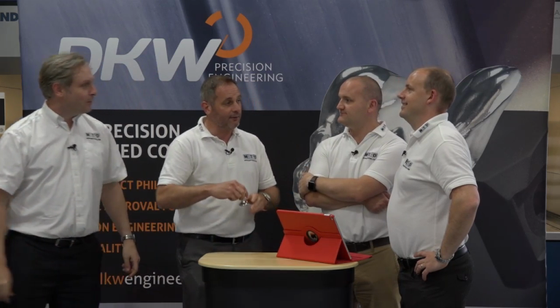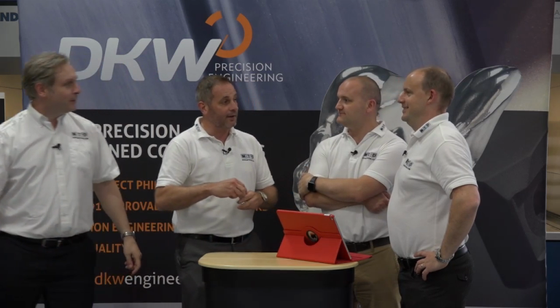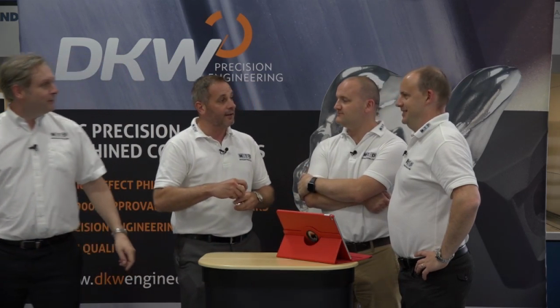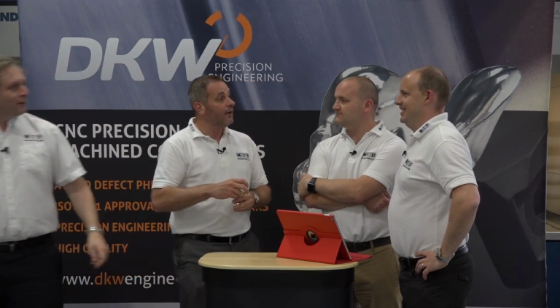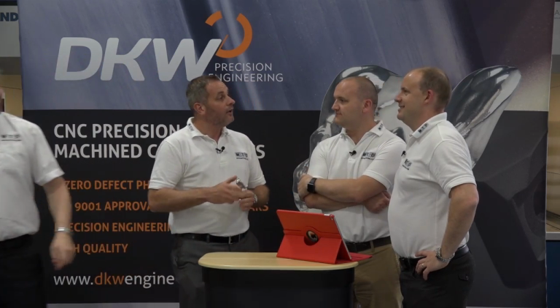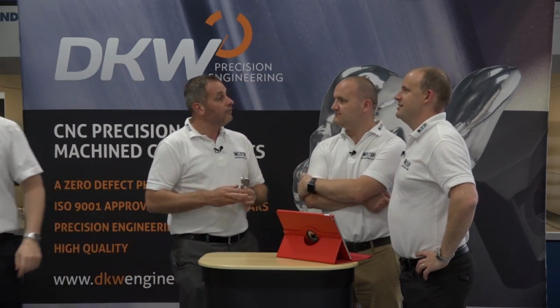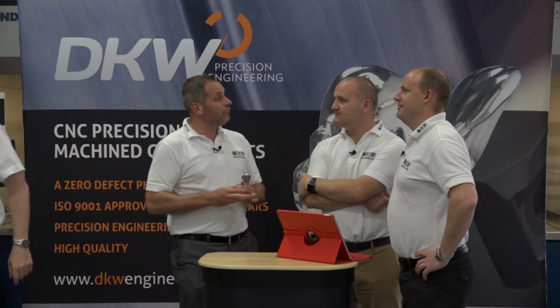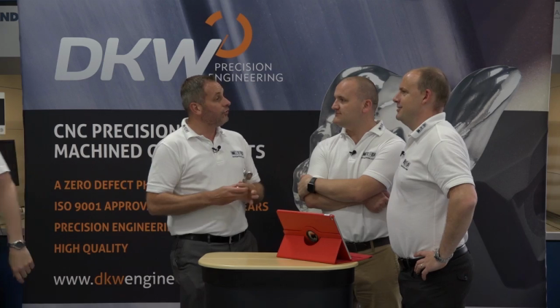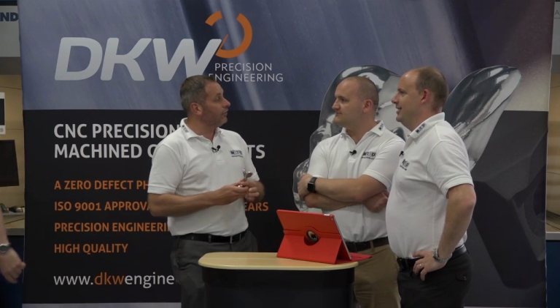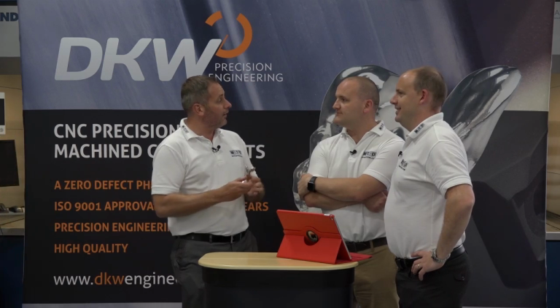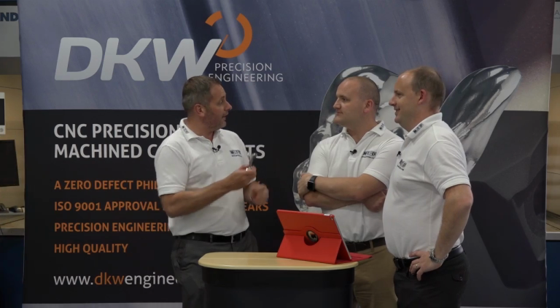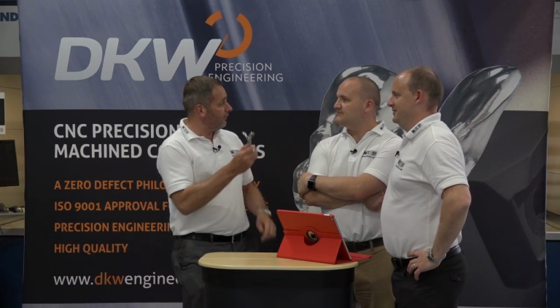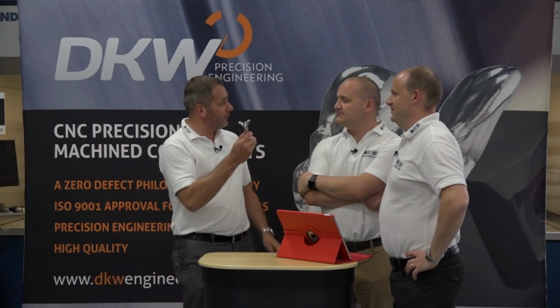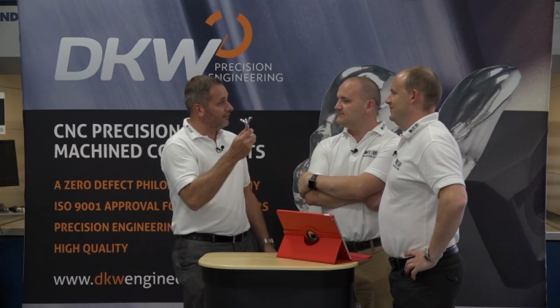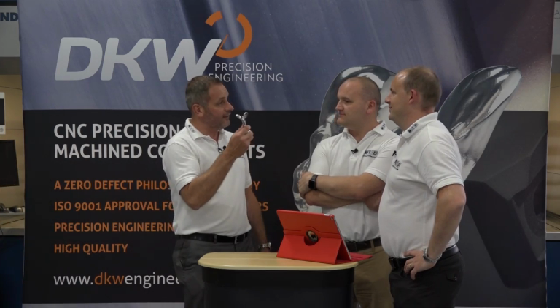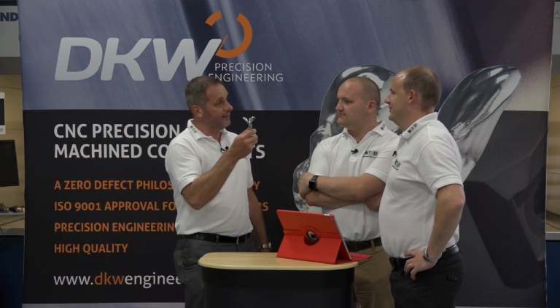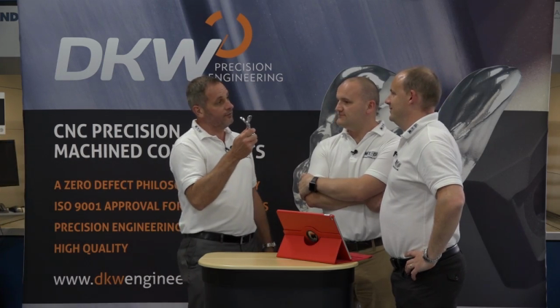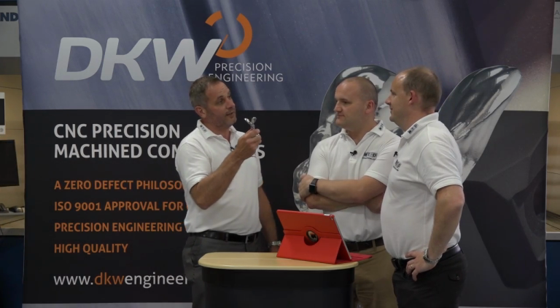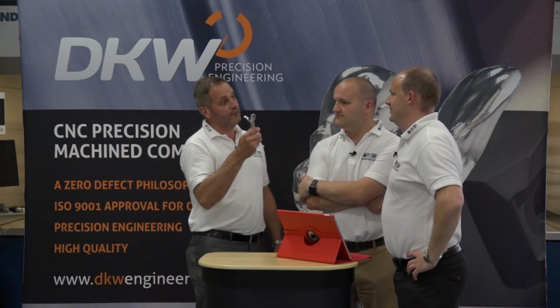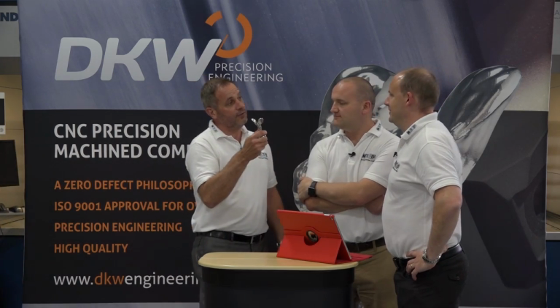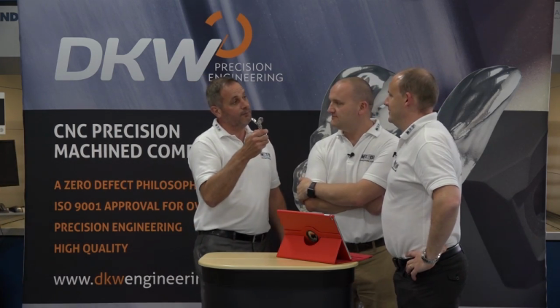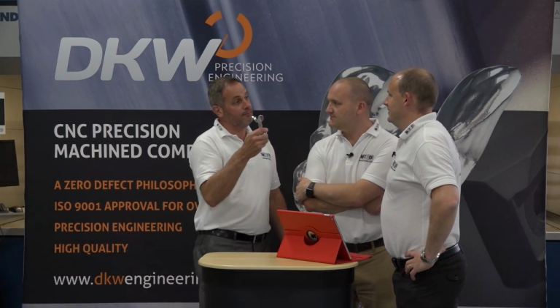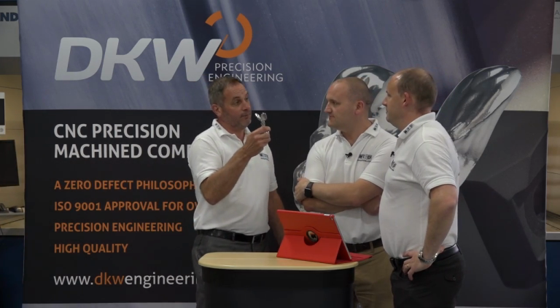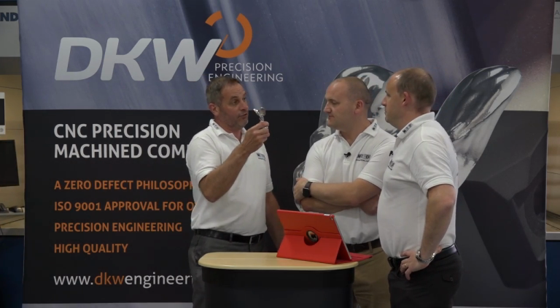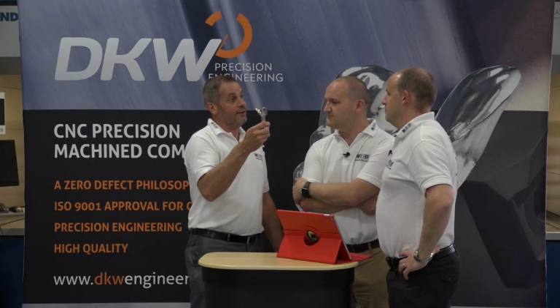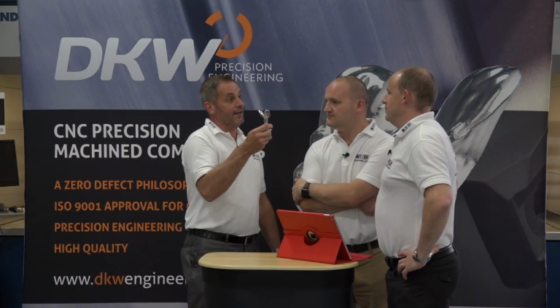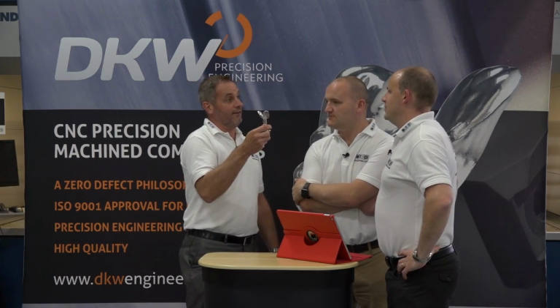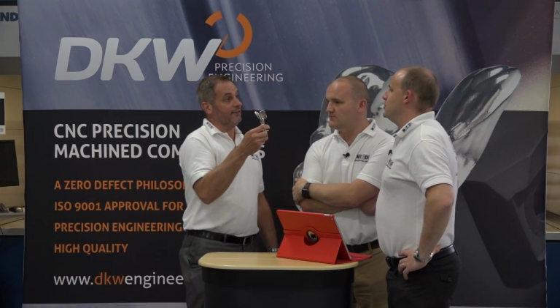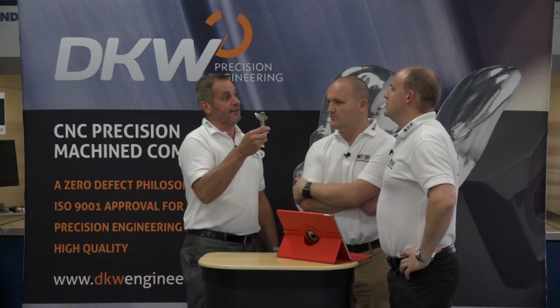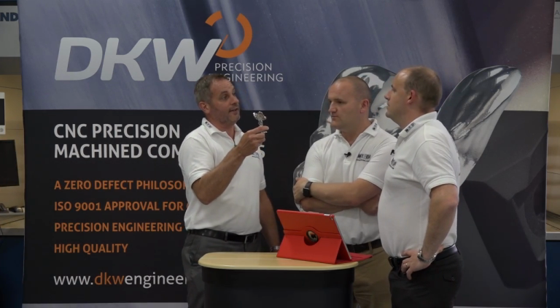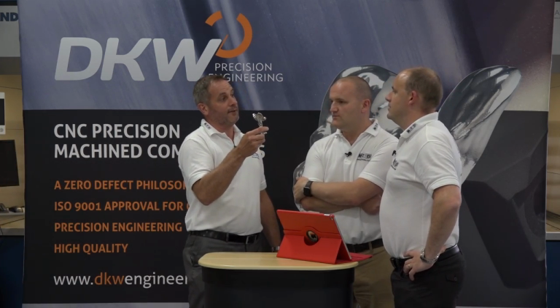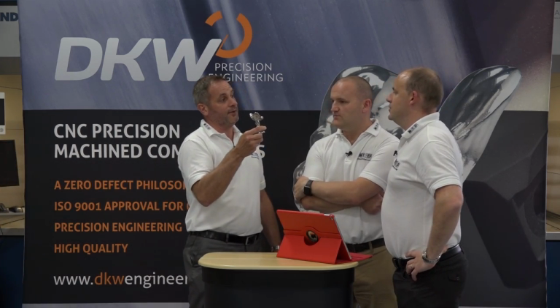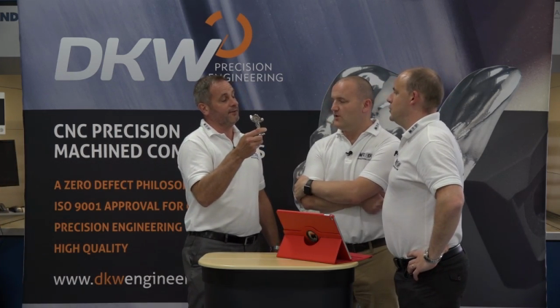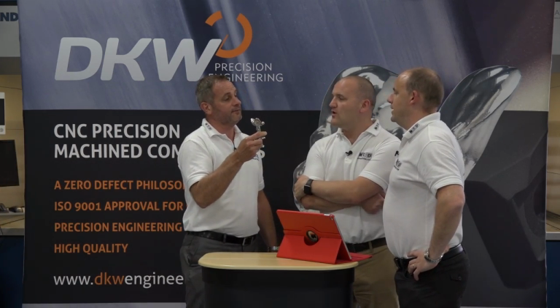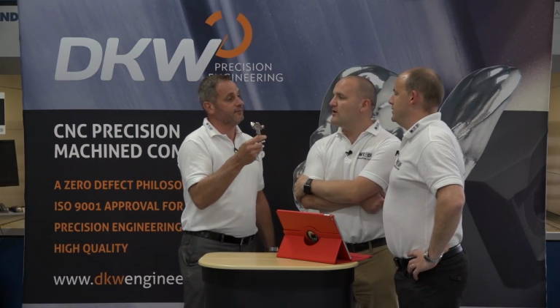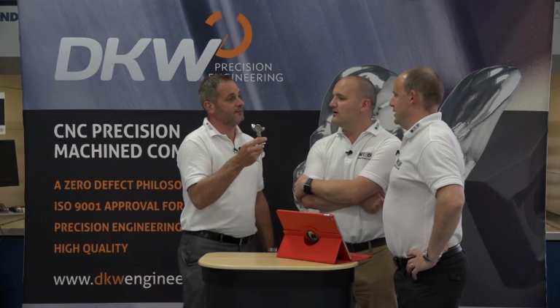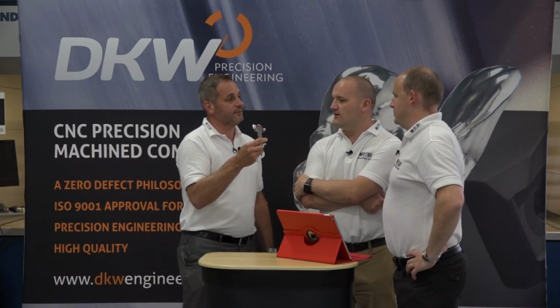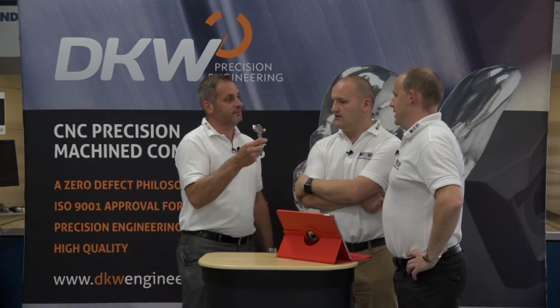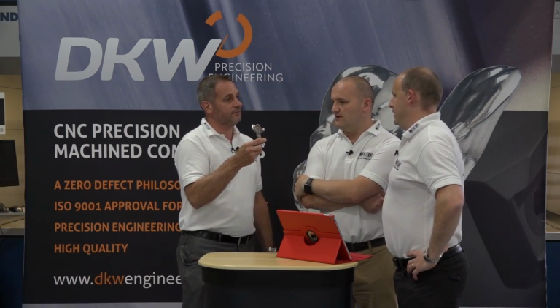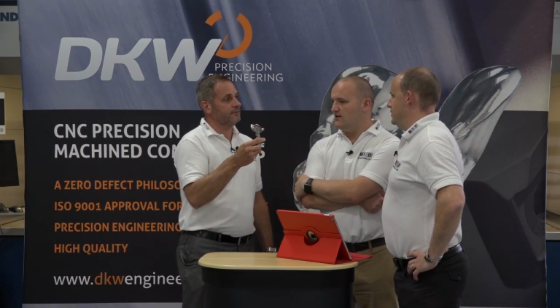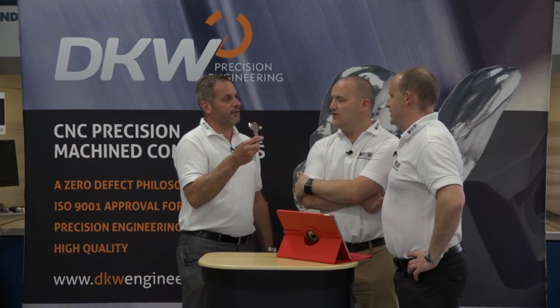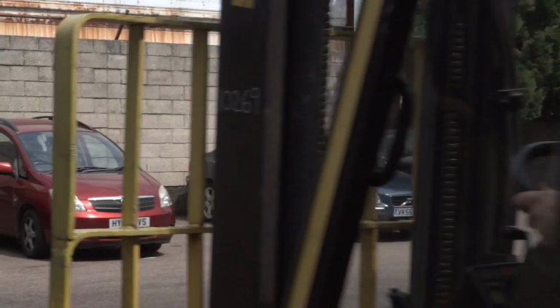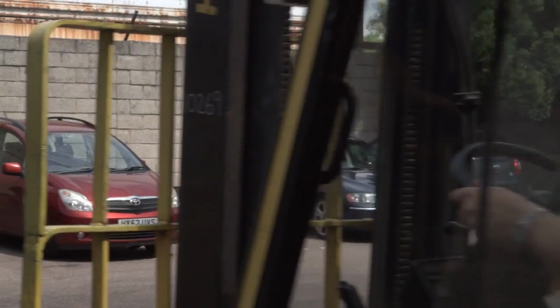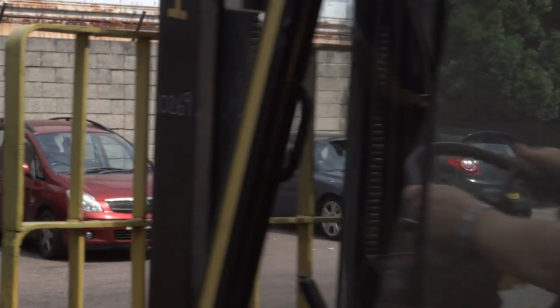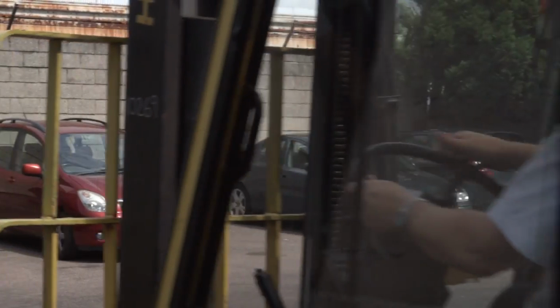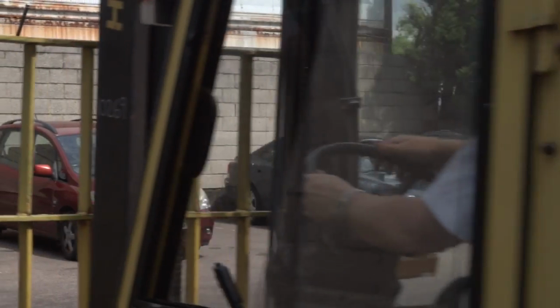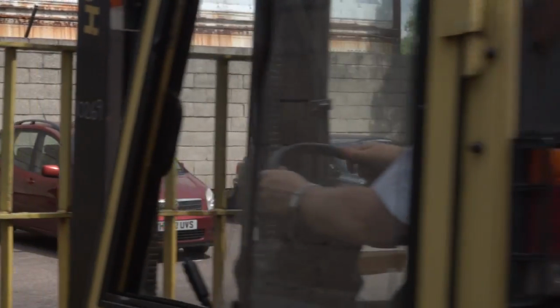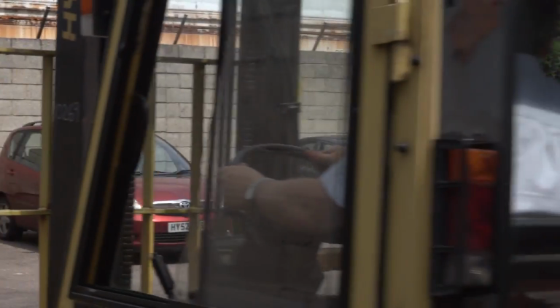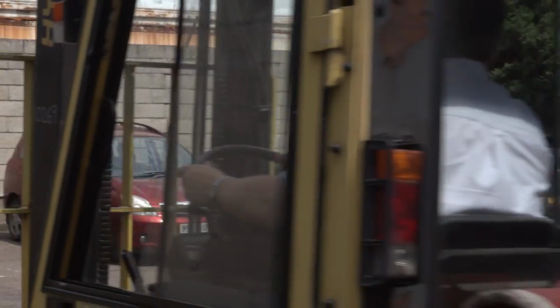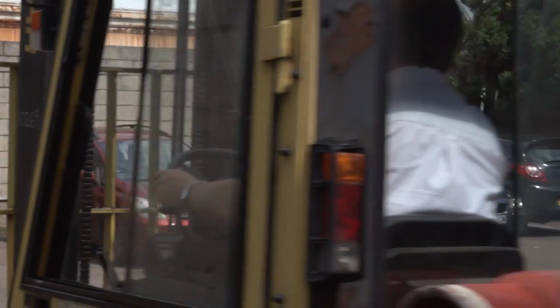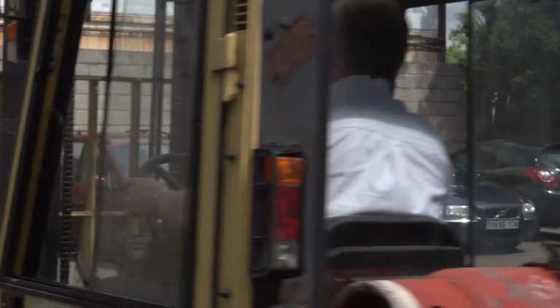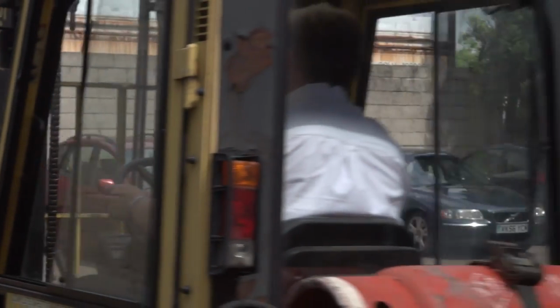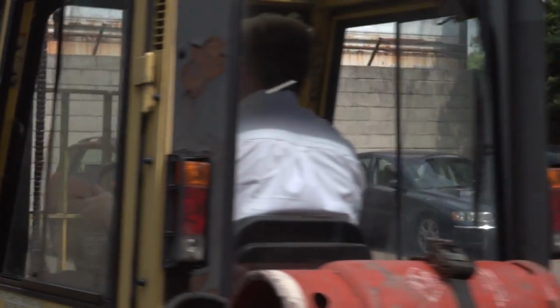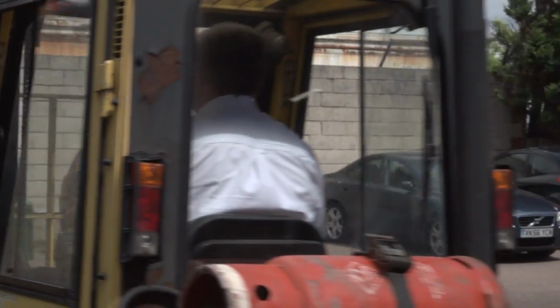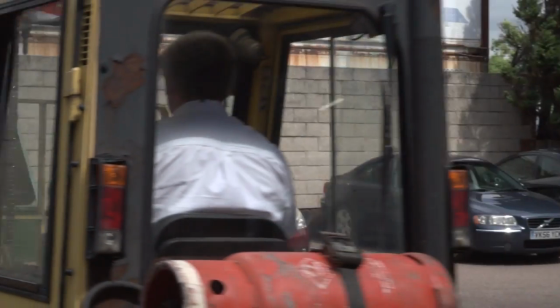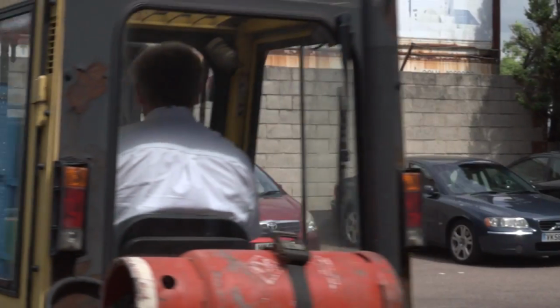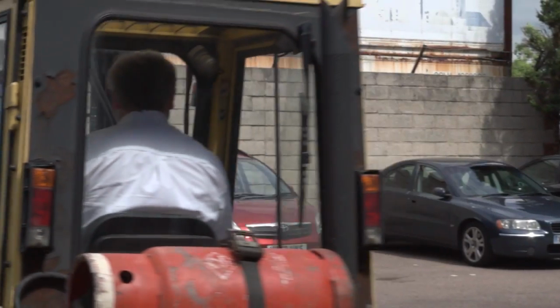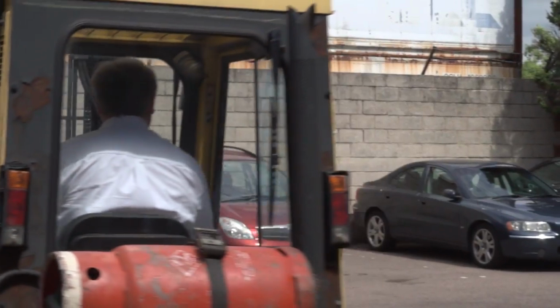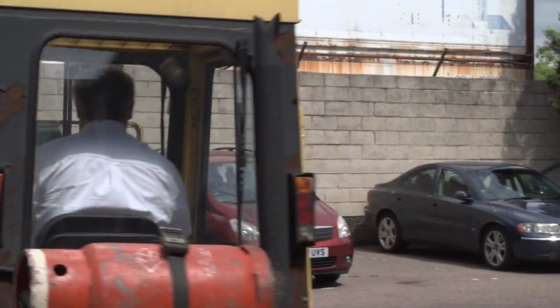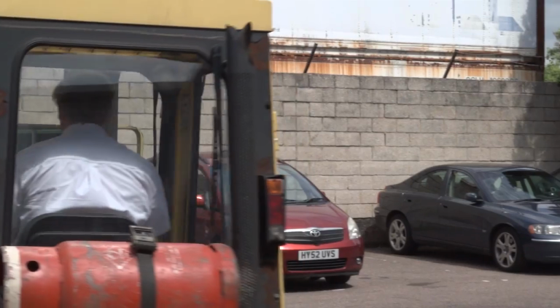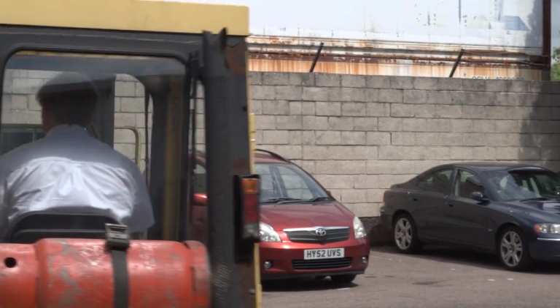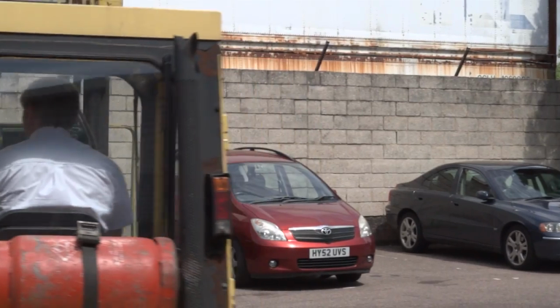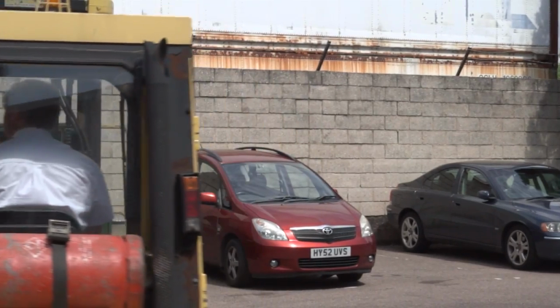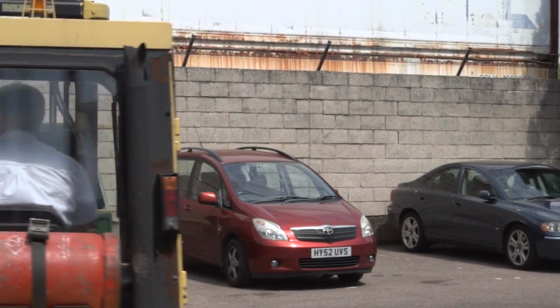Do you know how long this takes to machine here at DKW? 26 minutes.